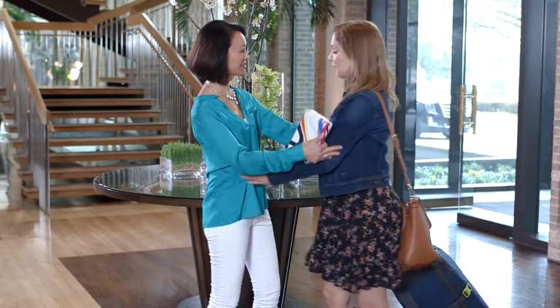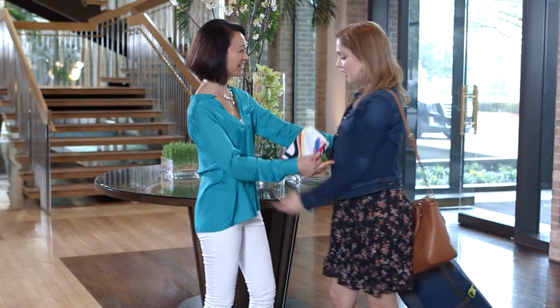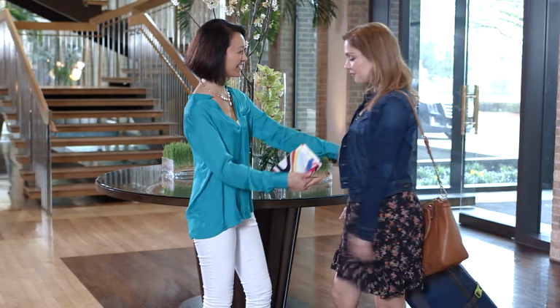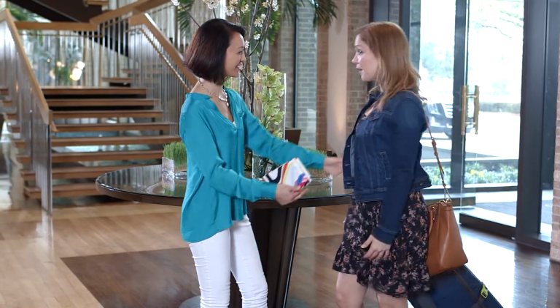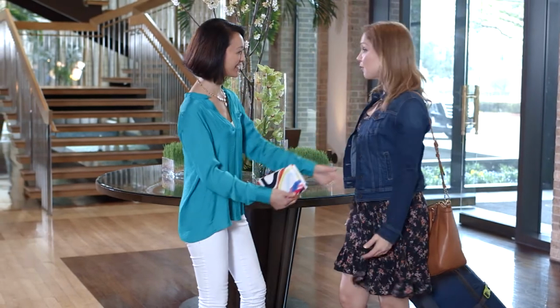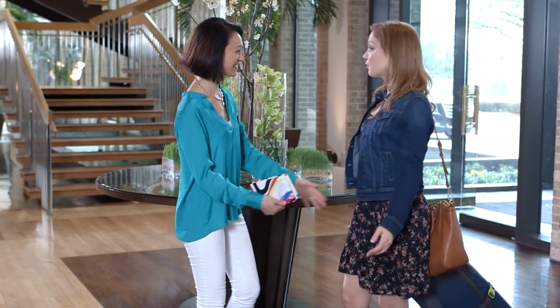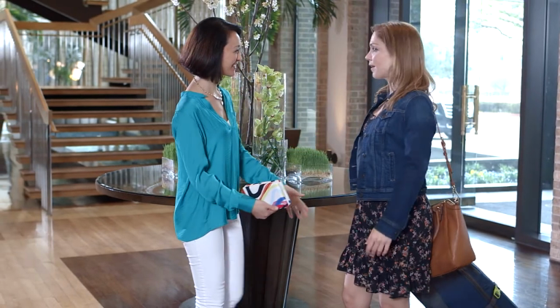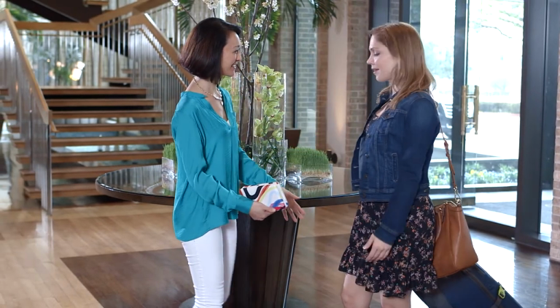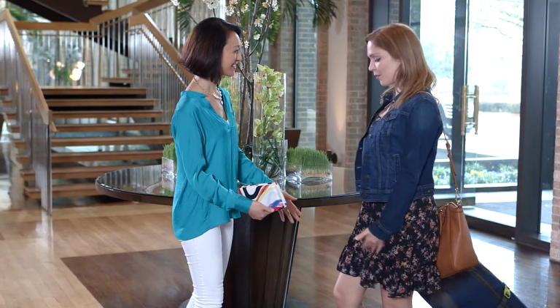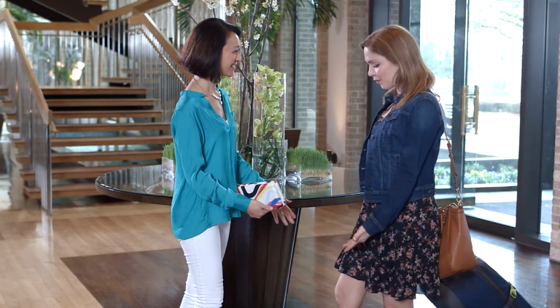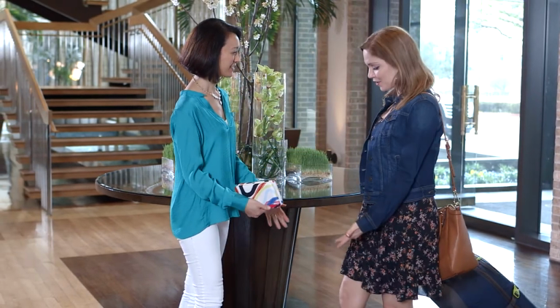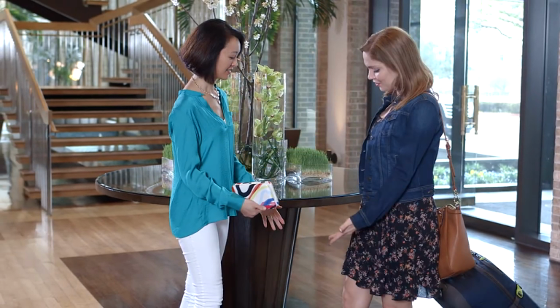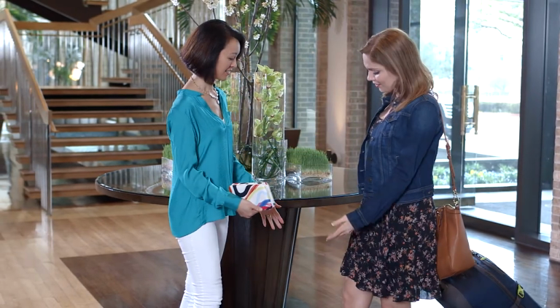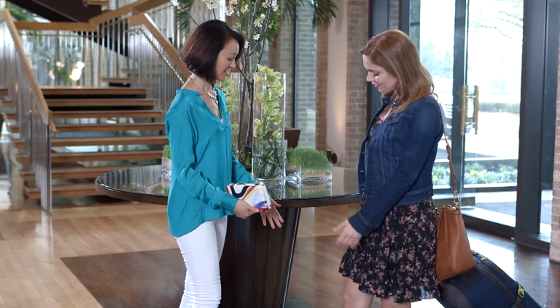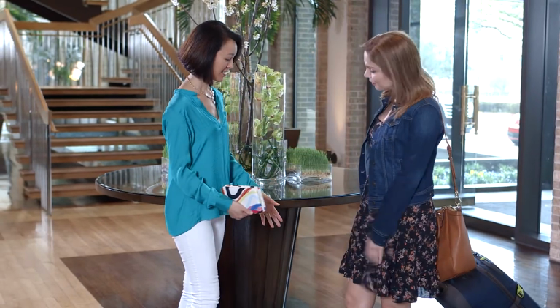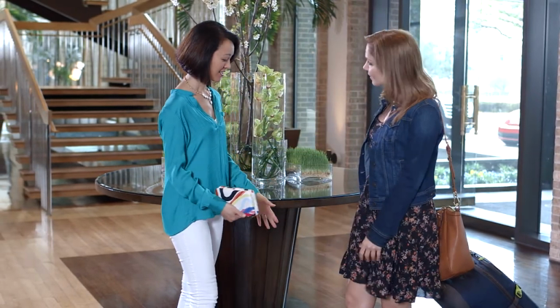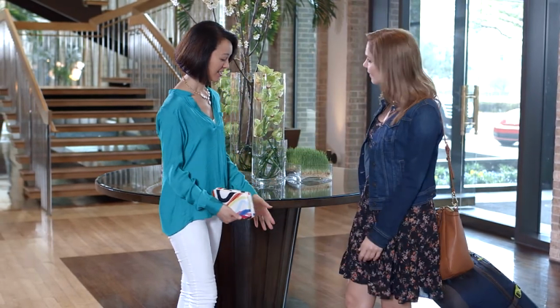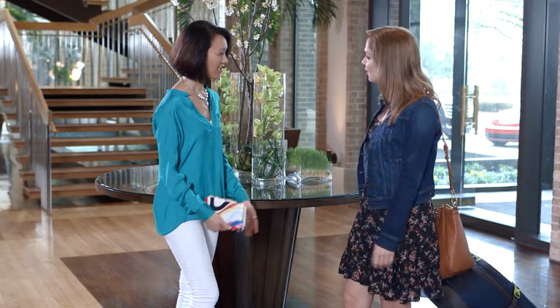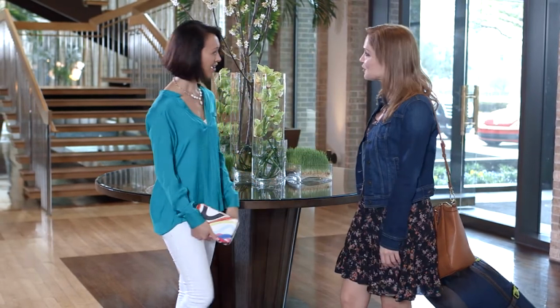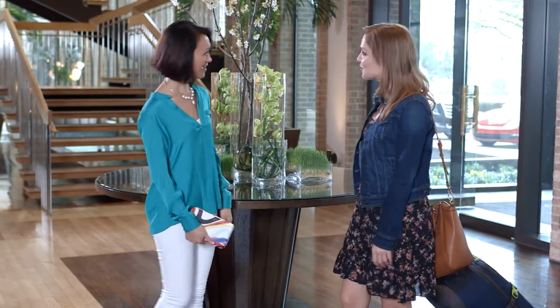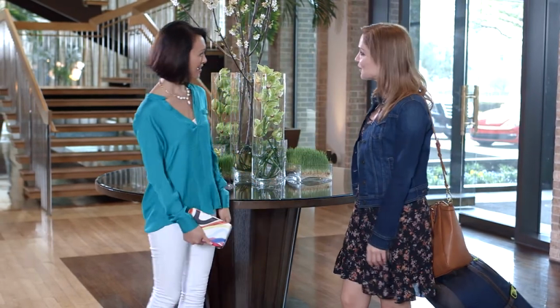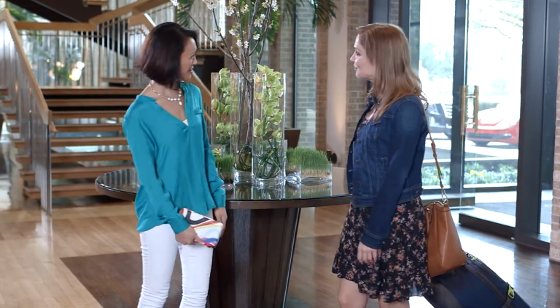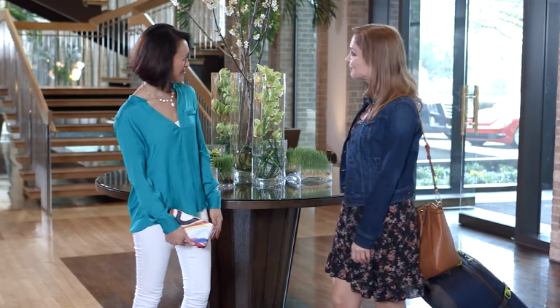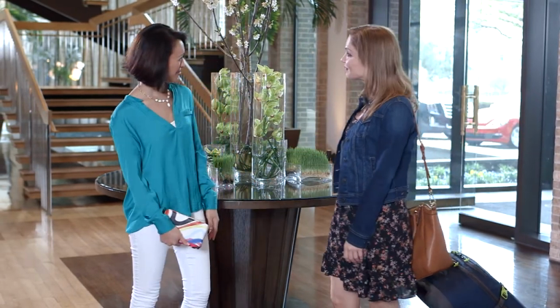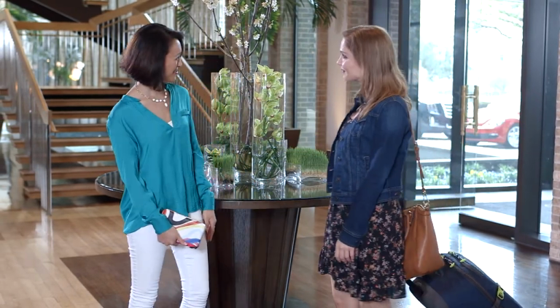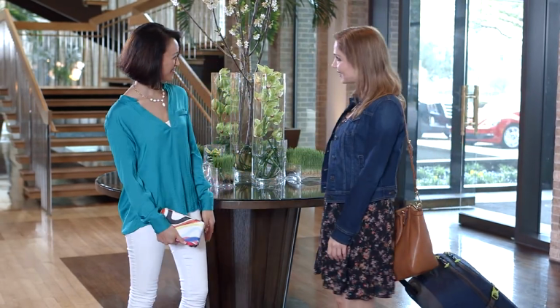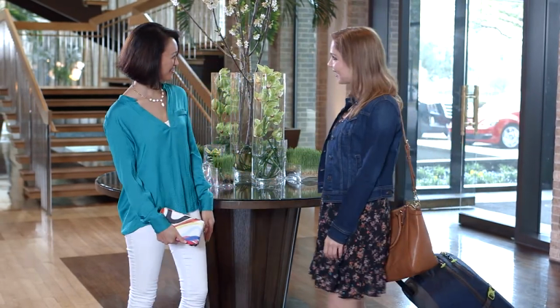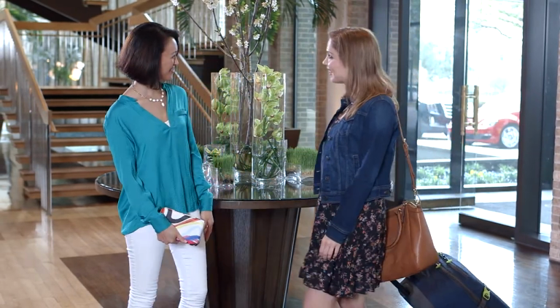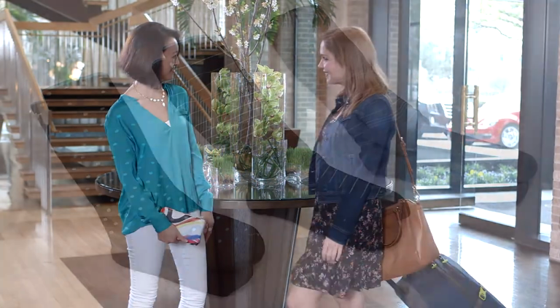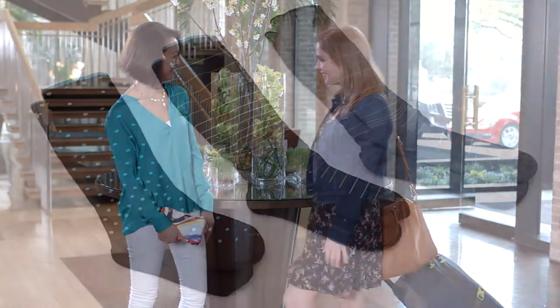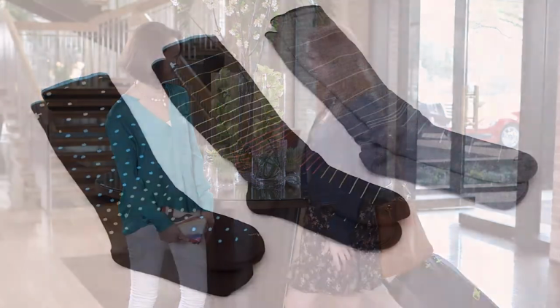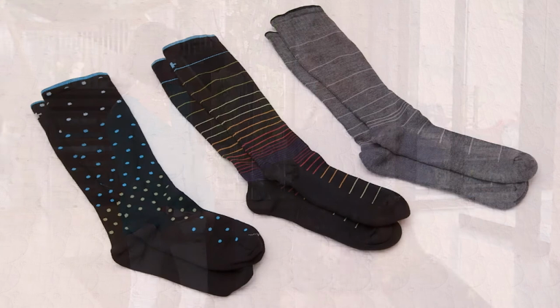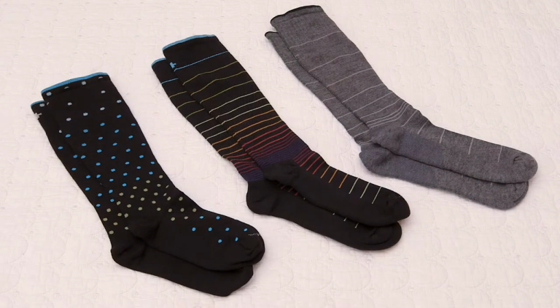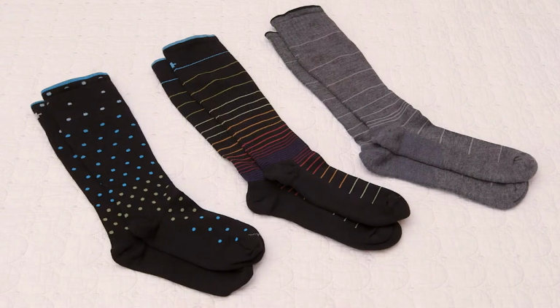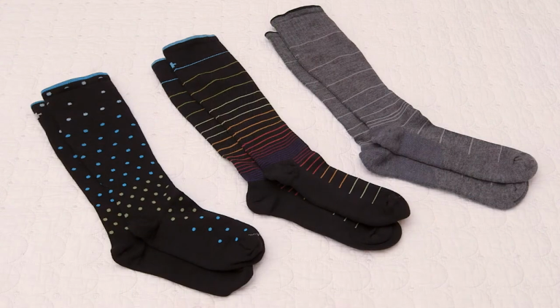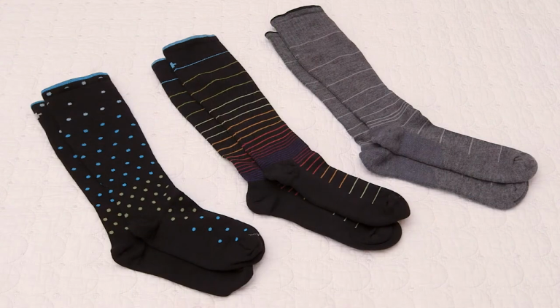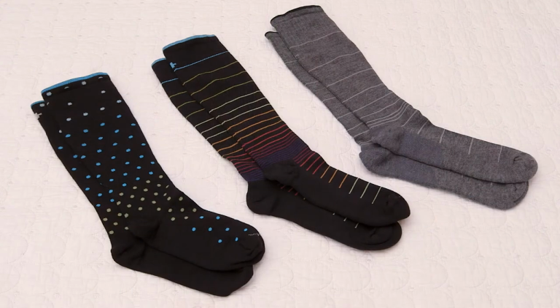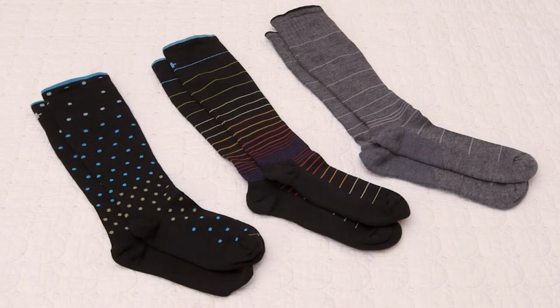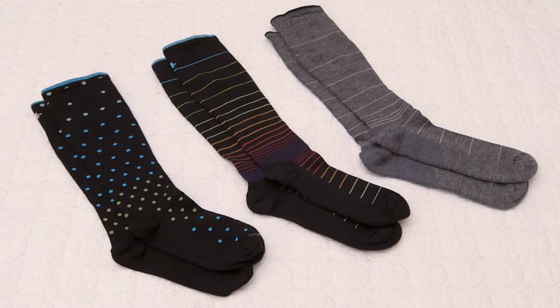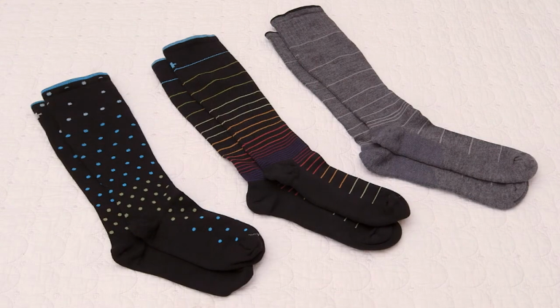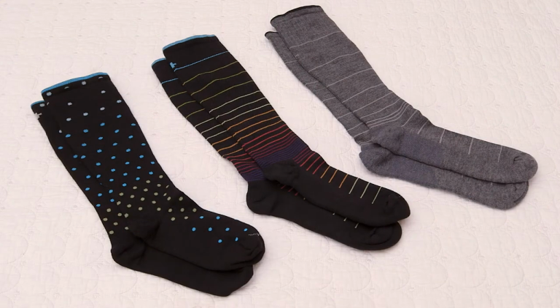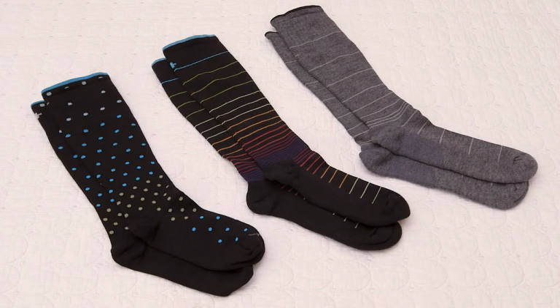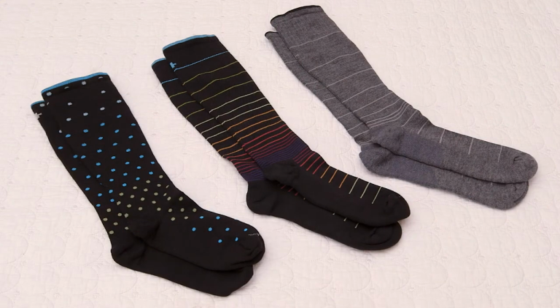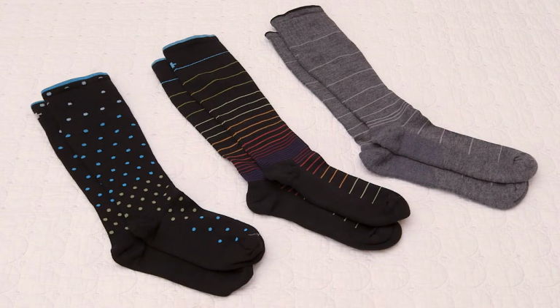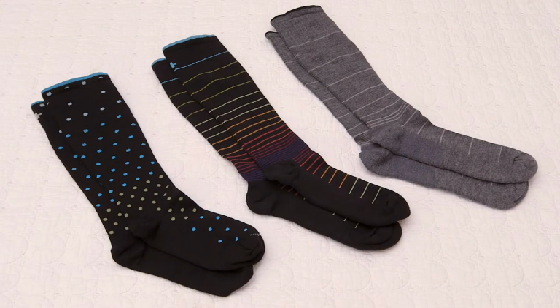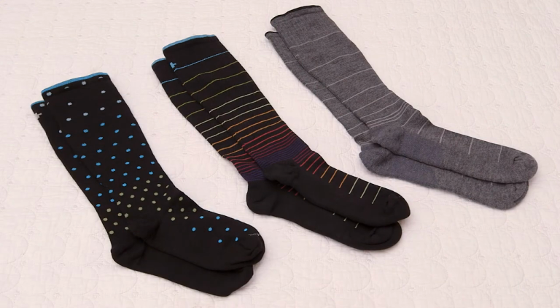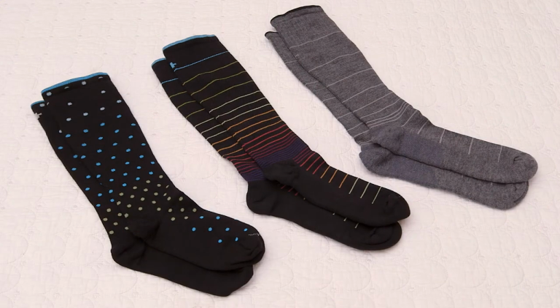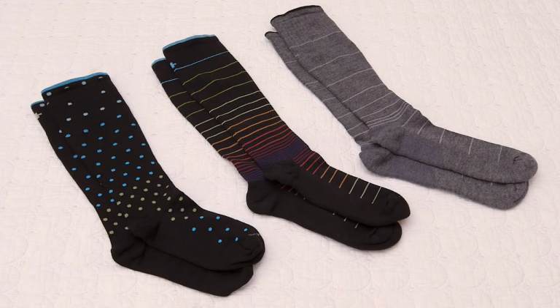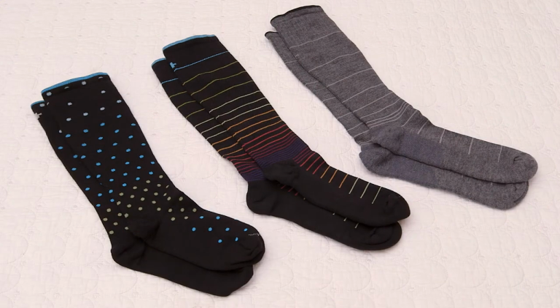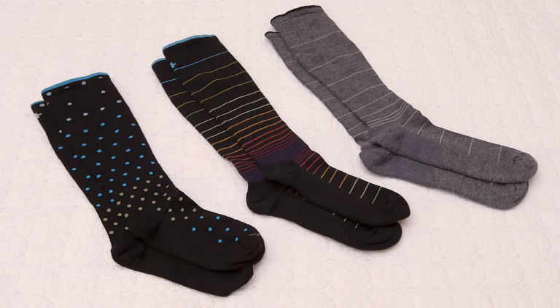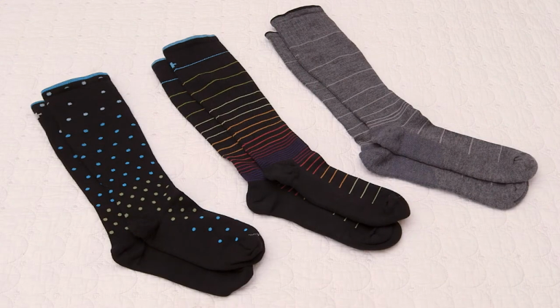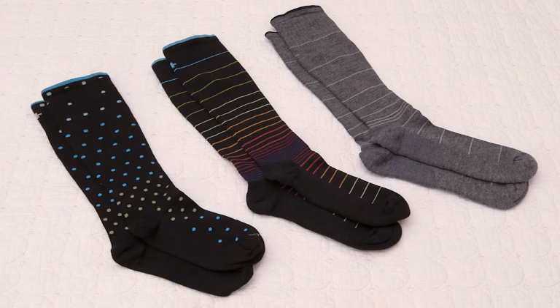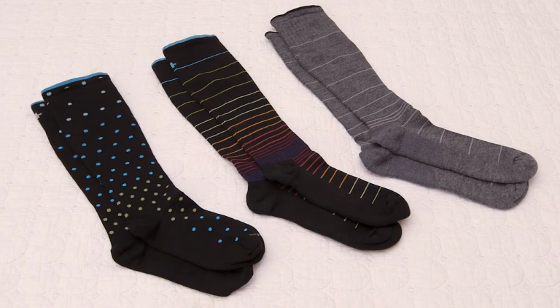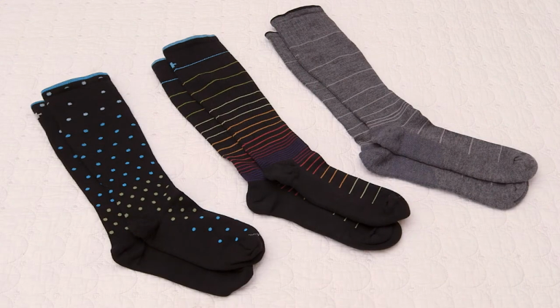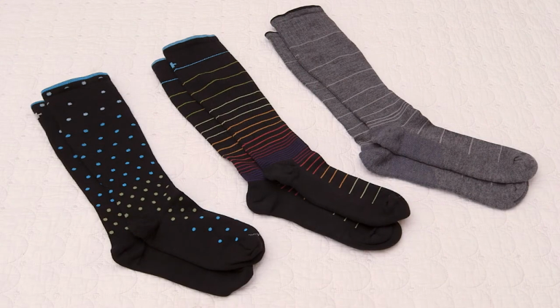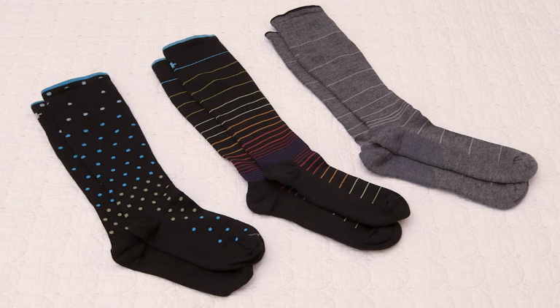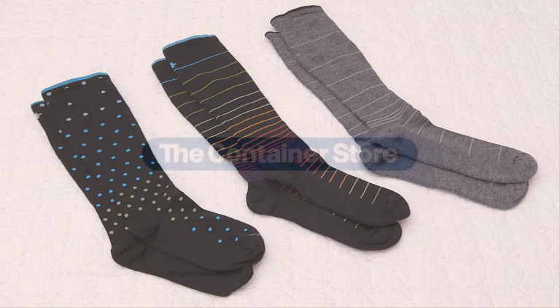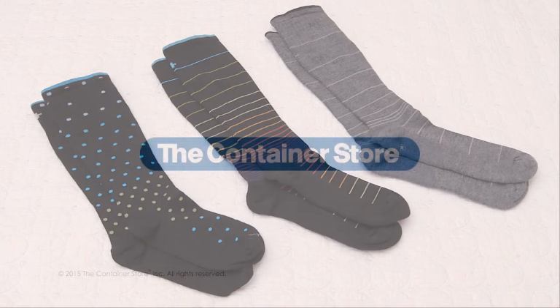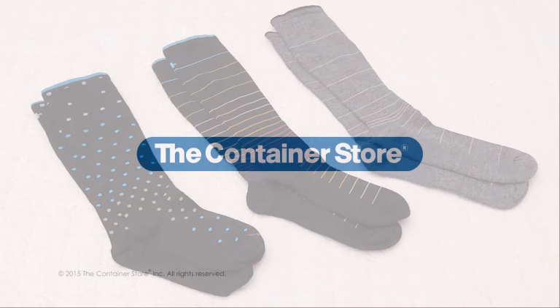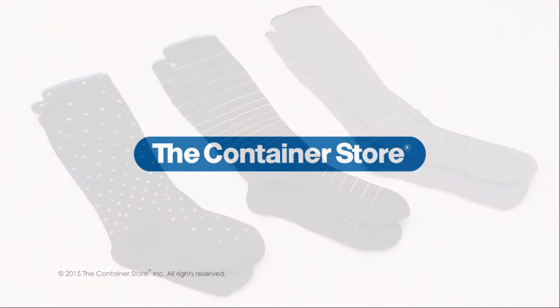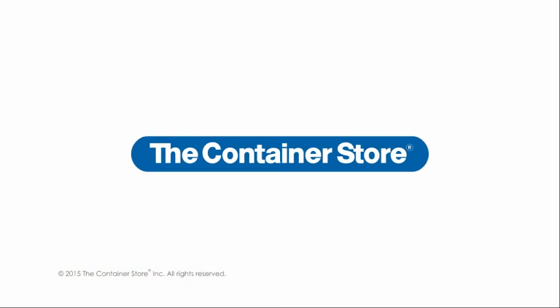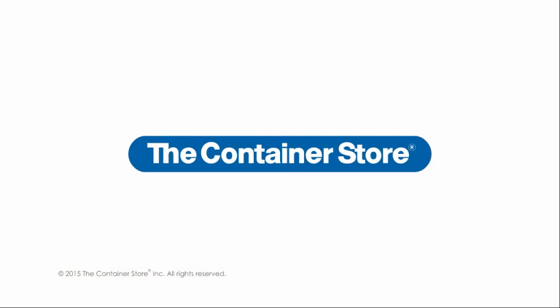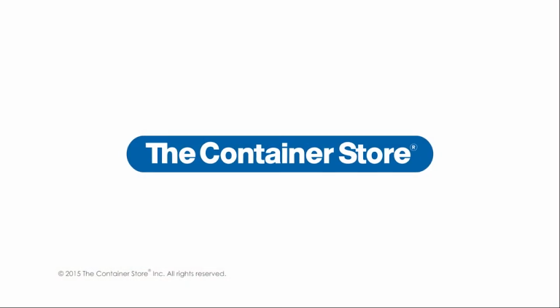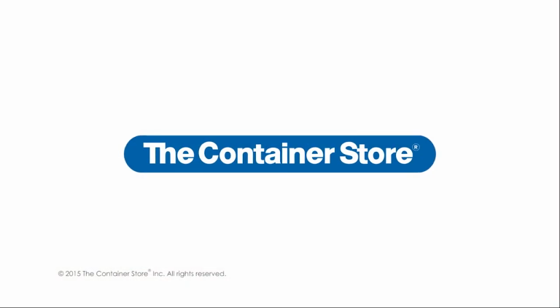Our compression socks — the secret of savvy travelers. Available in three sizes at the Container Store.